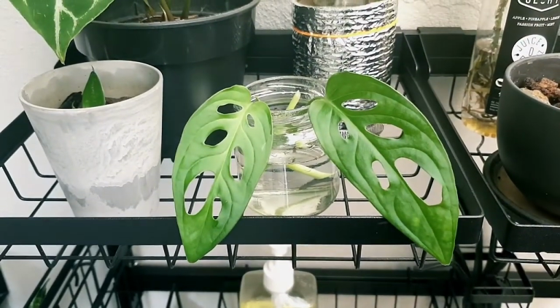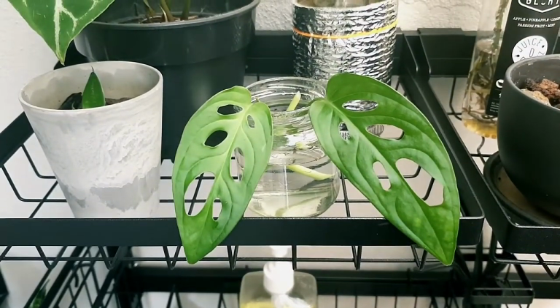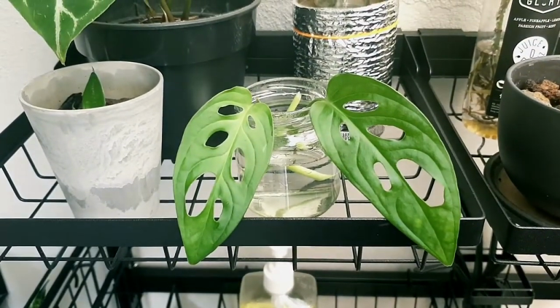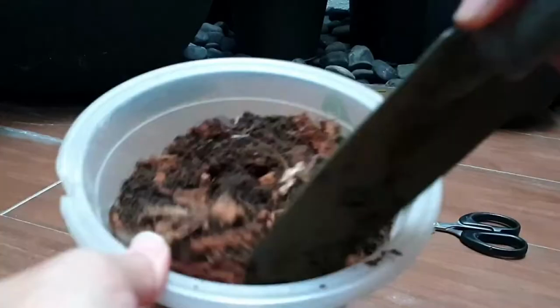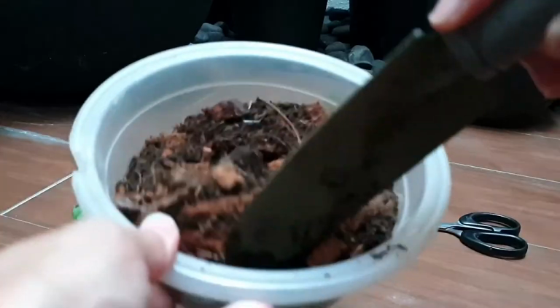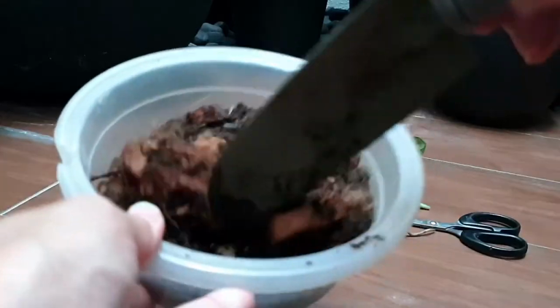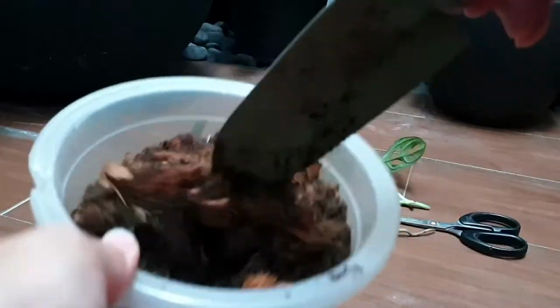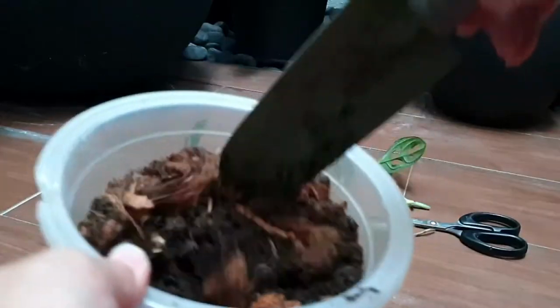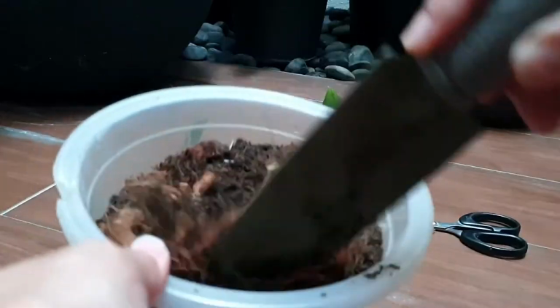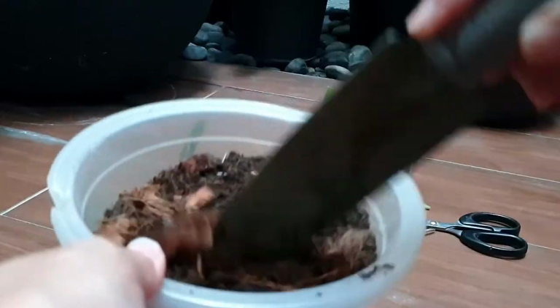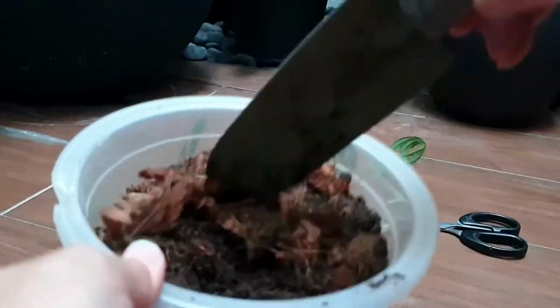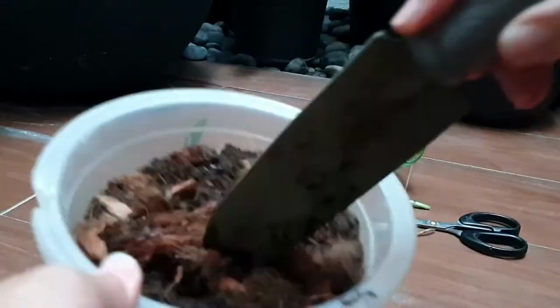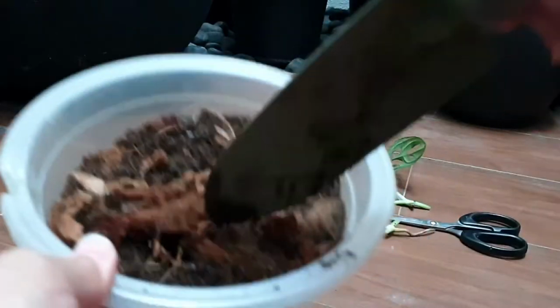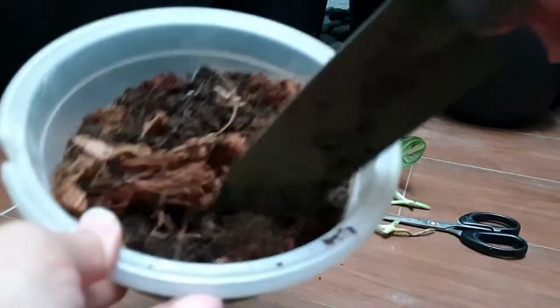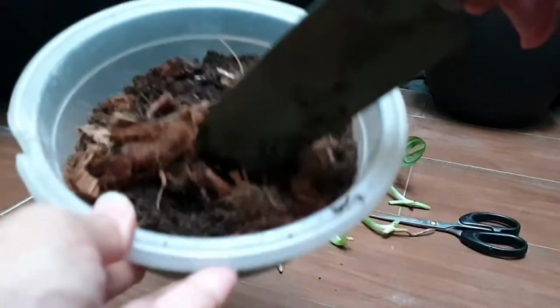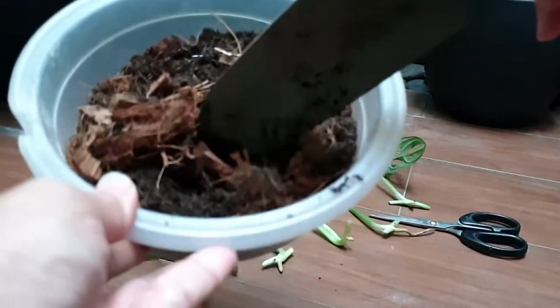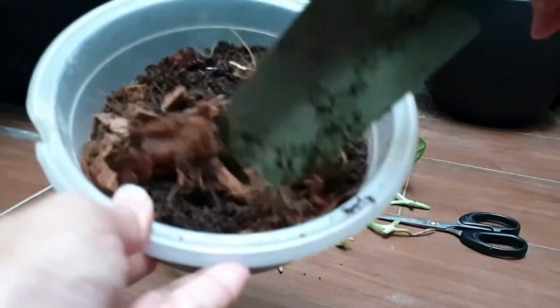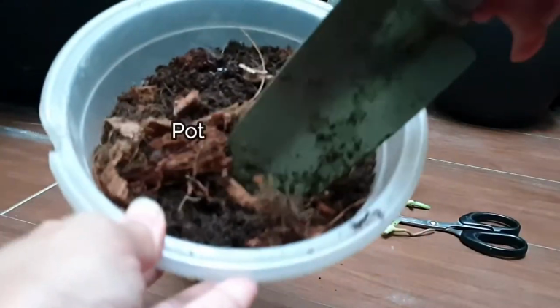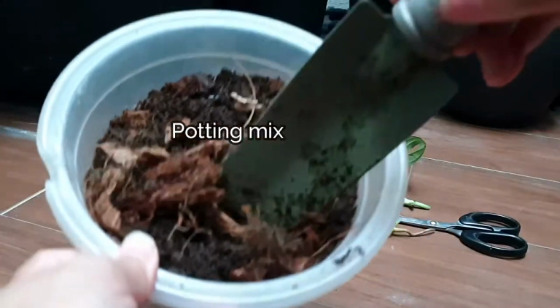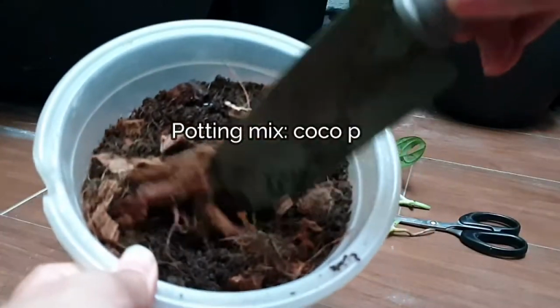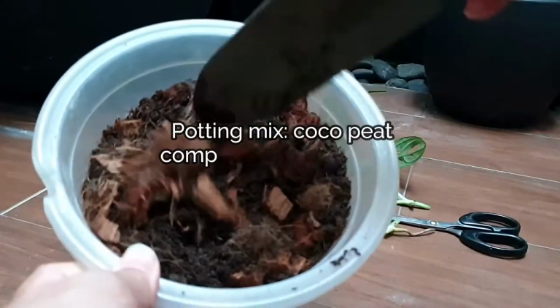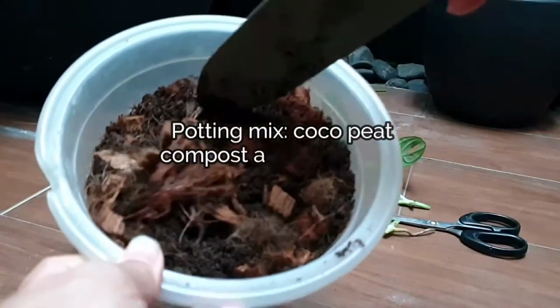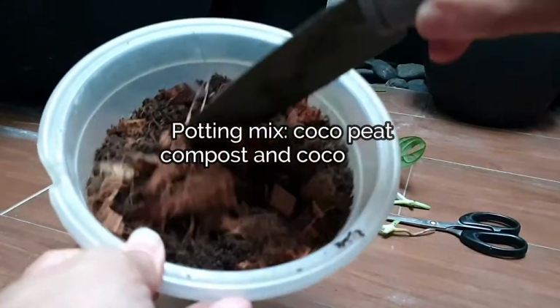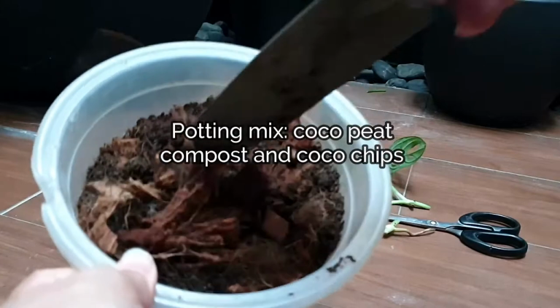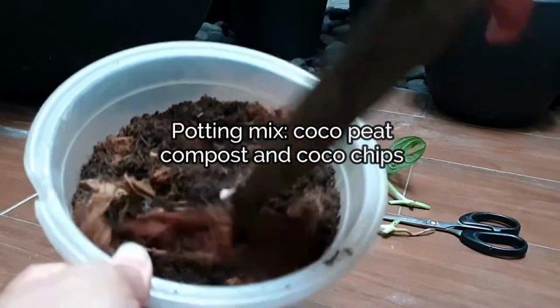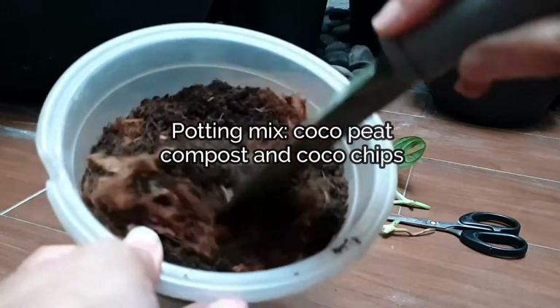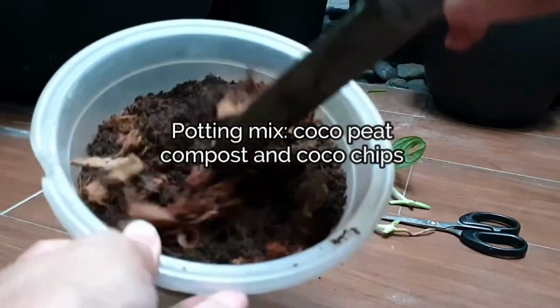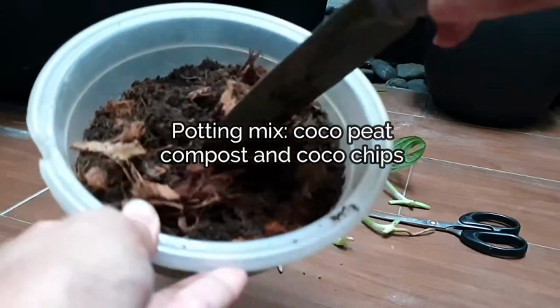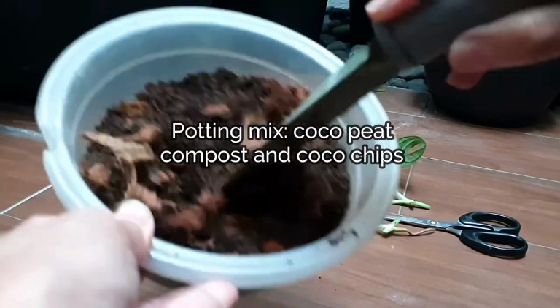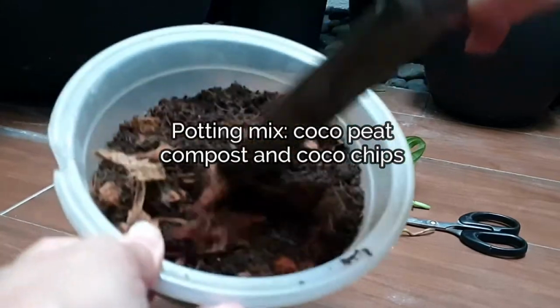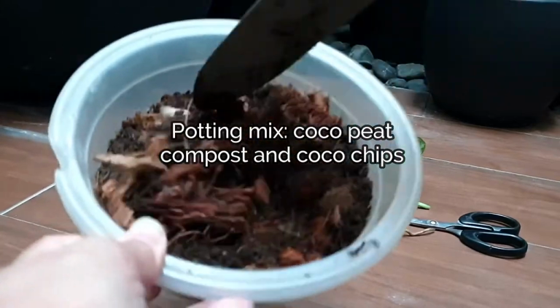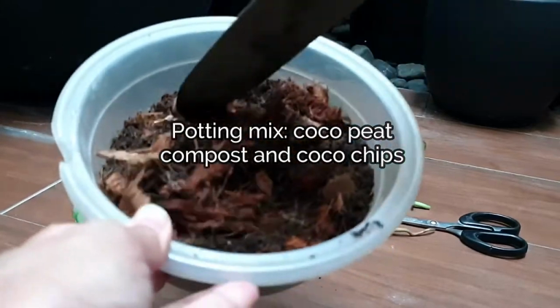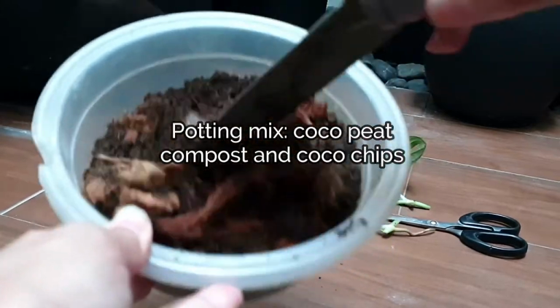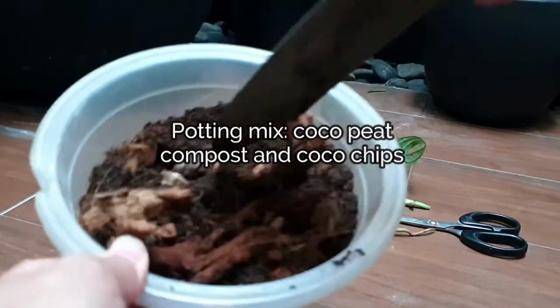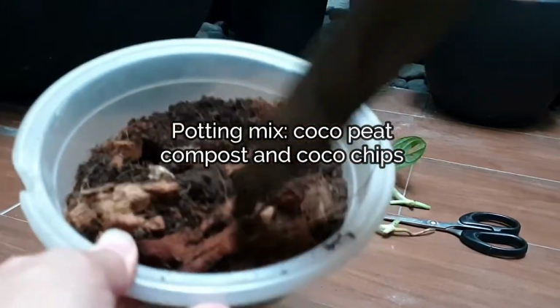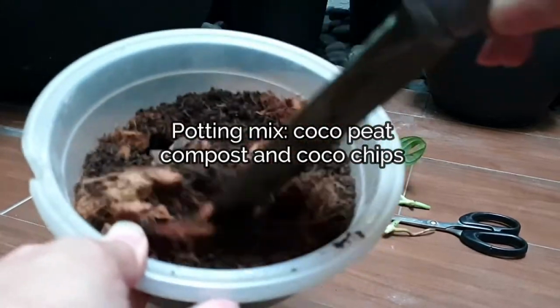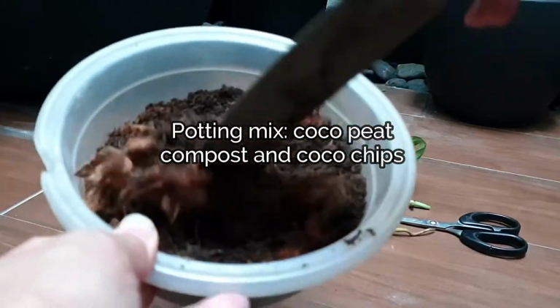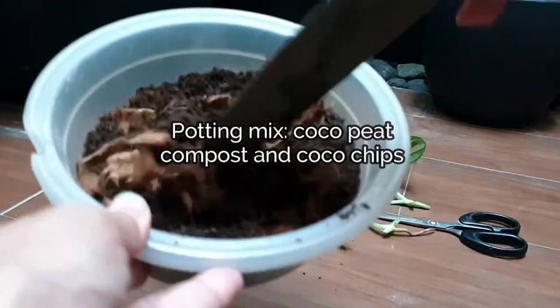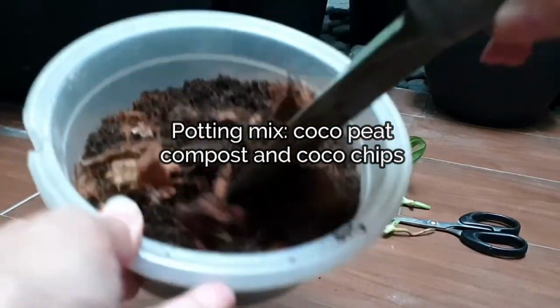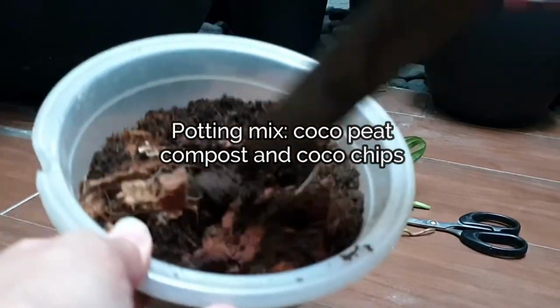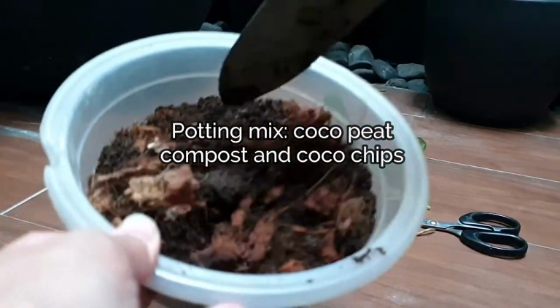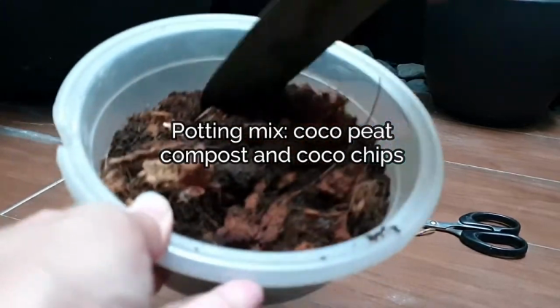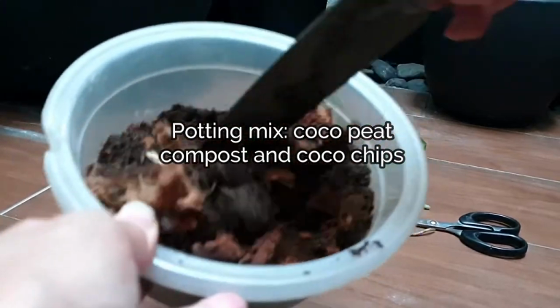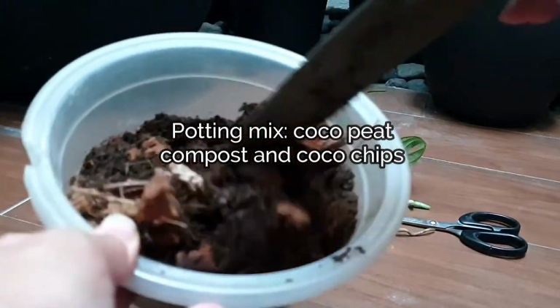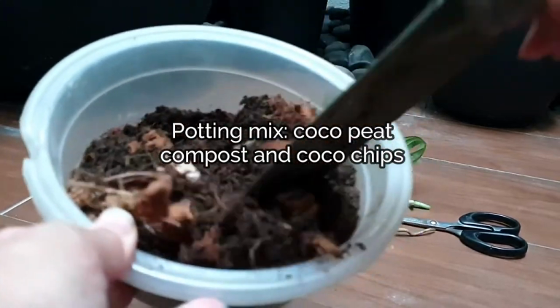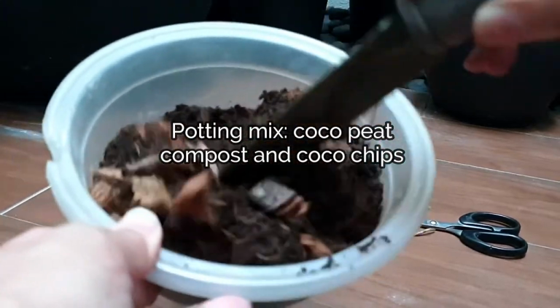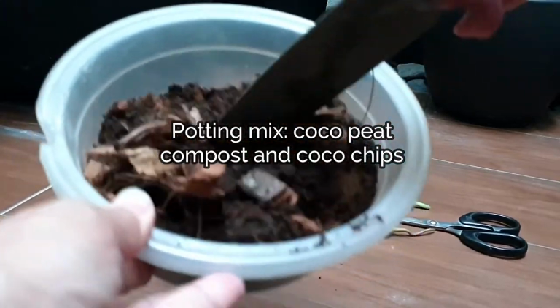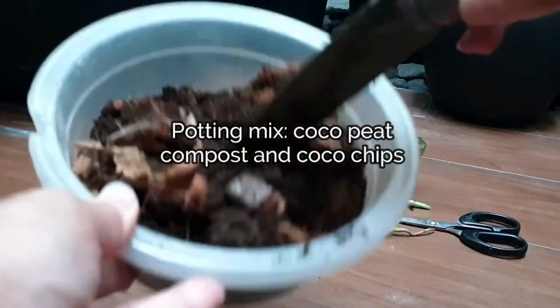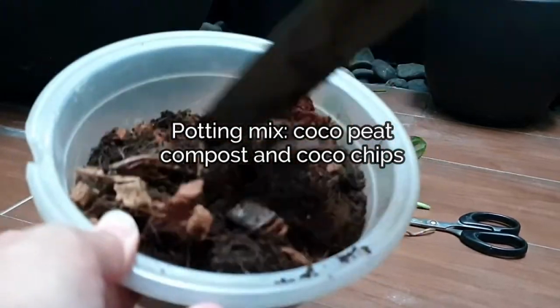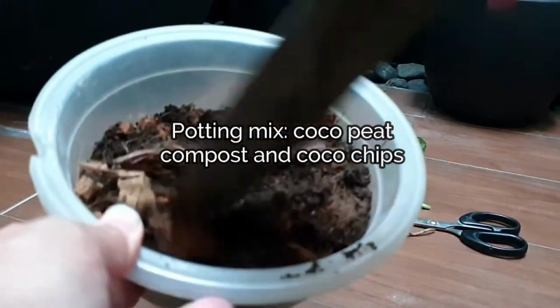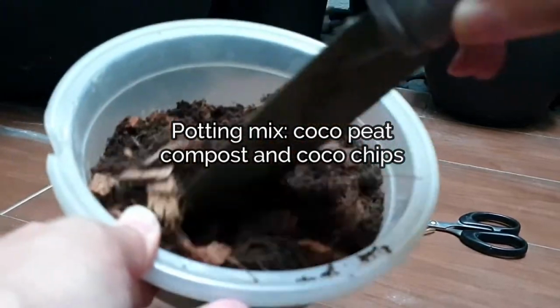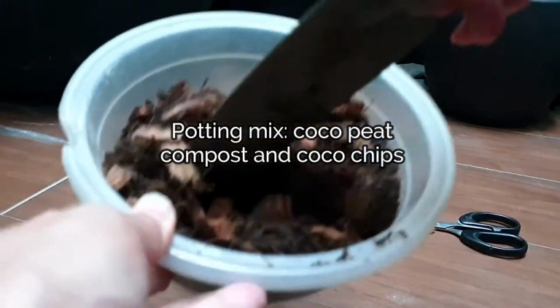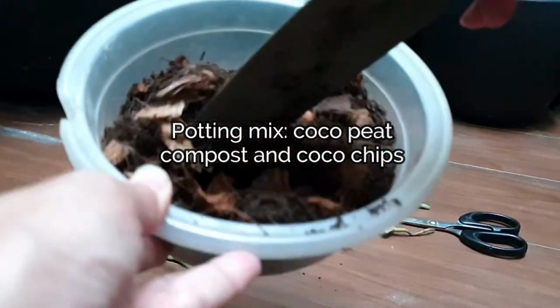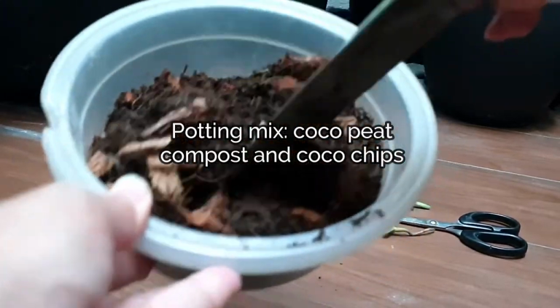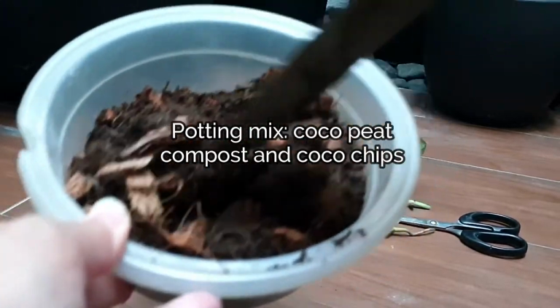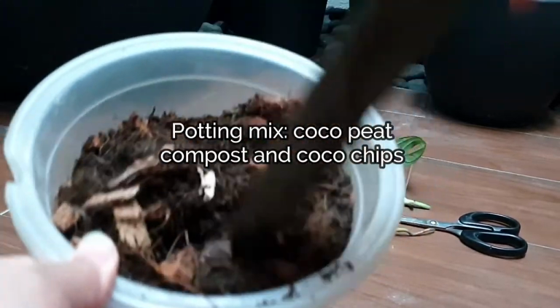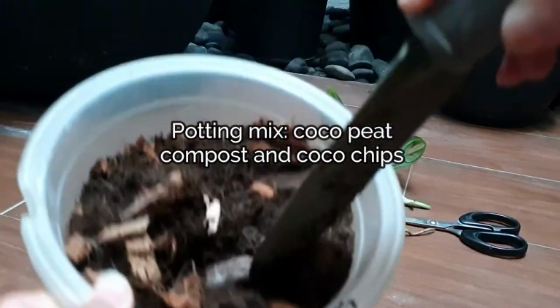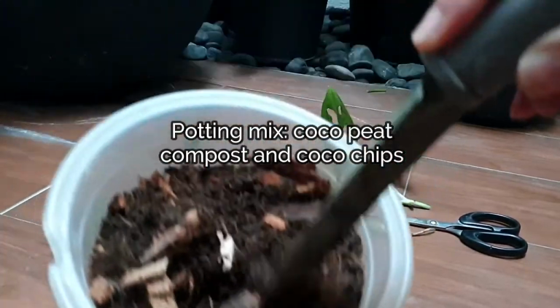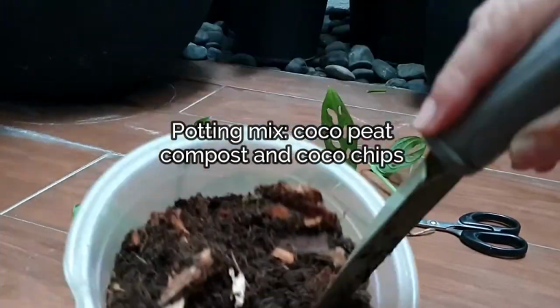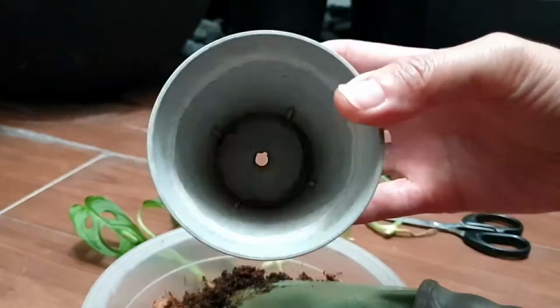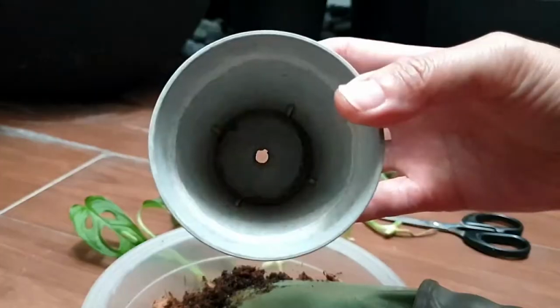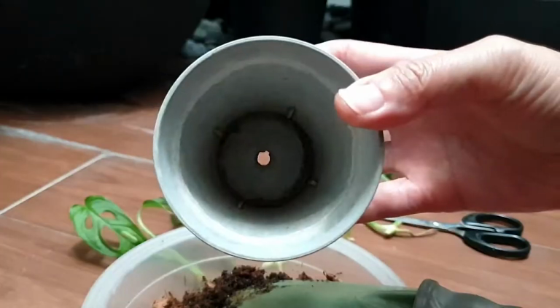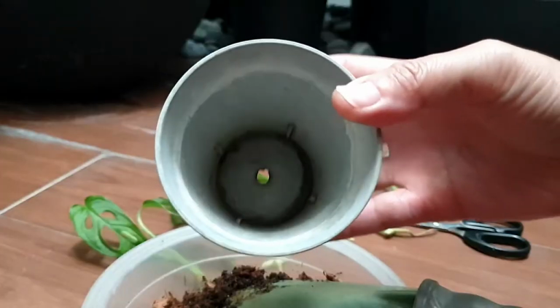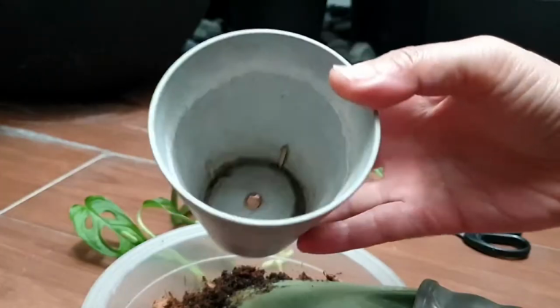To plant the cuttings, I use lightweight soil, and they are a combination of cocoa peat, compost, and cocoa chips.